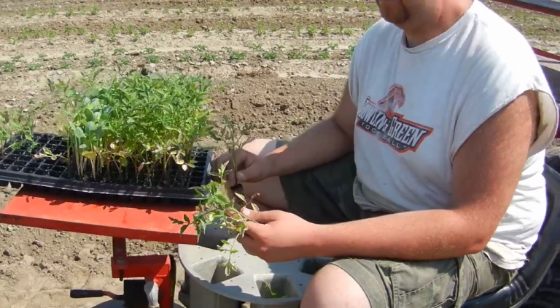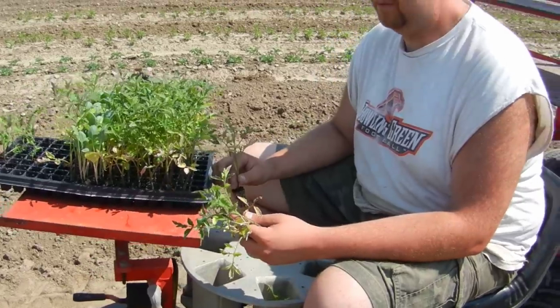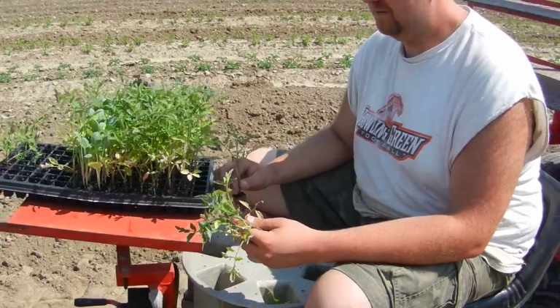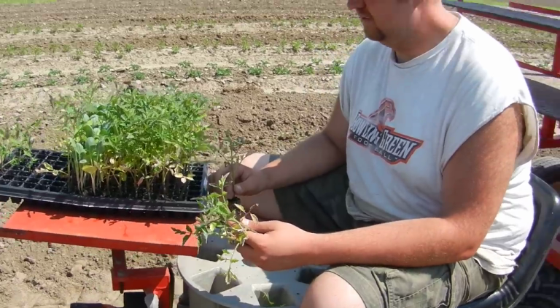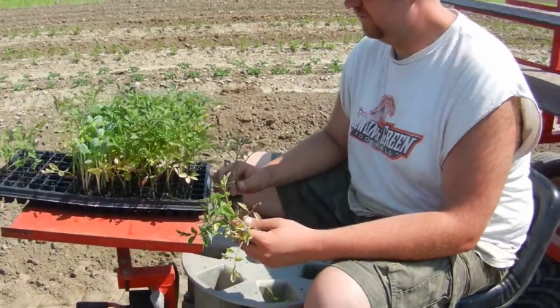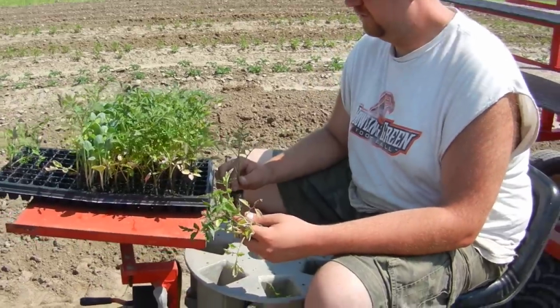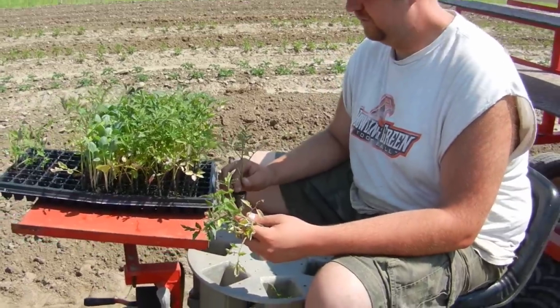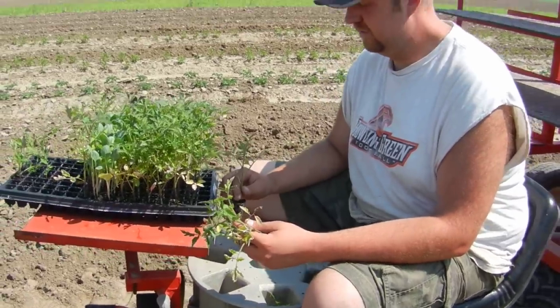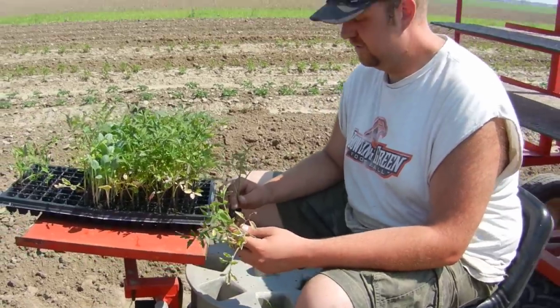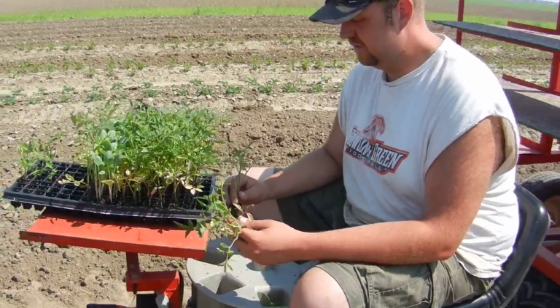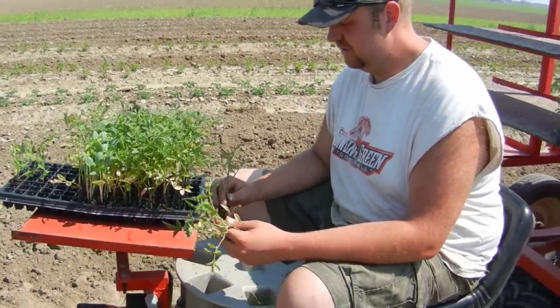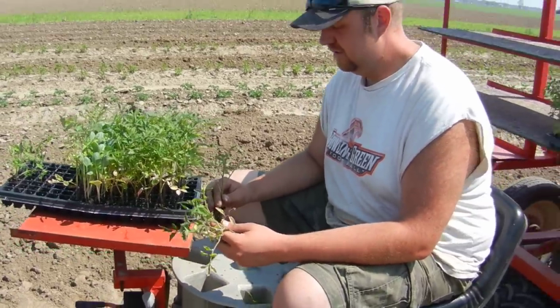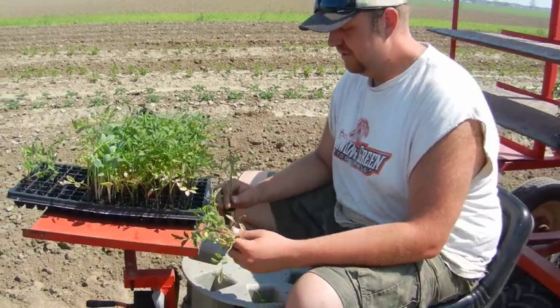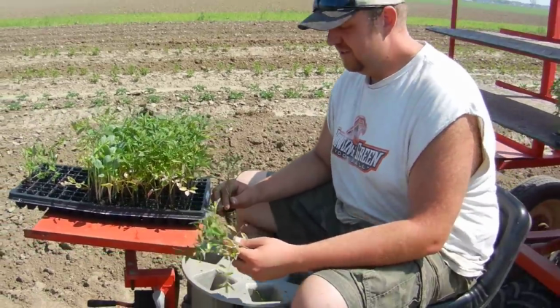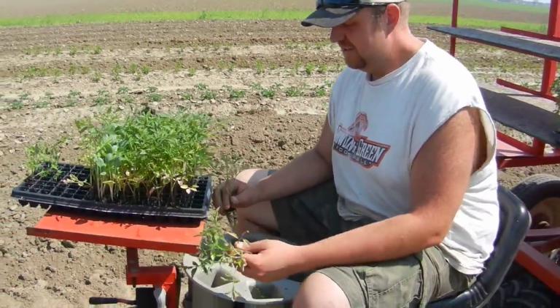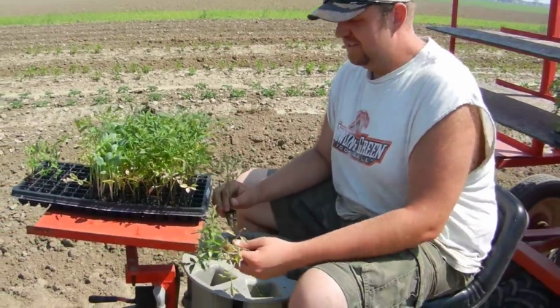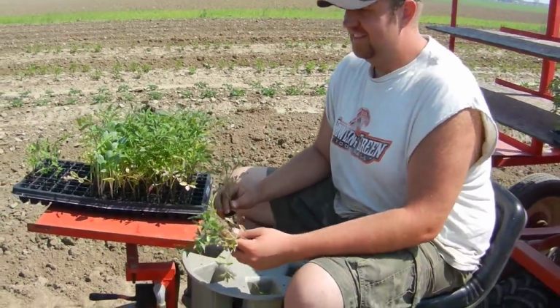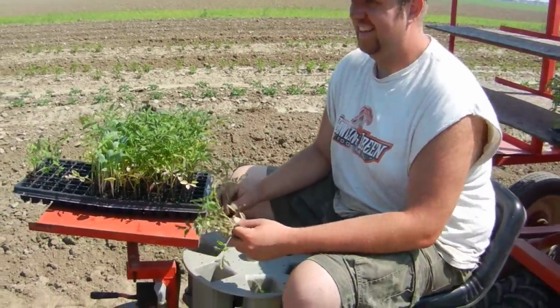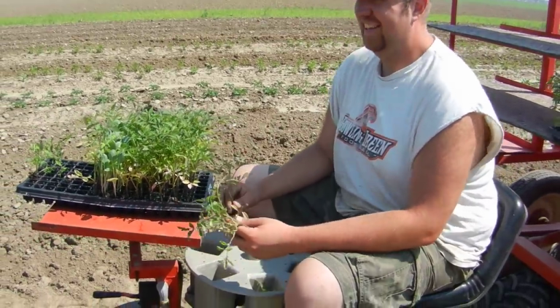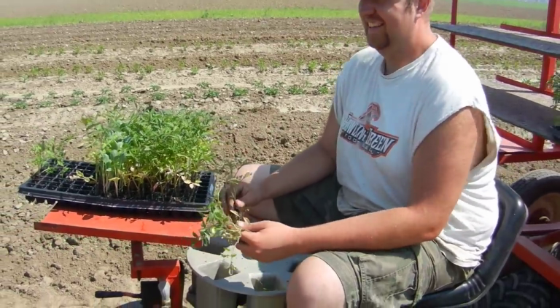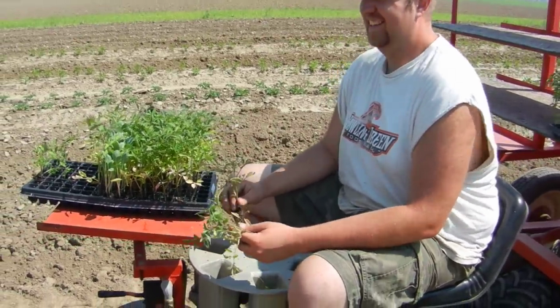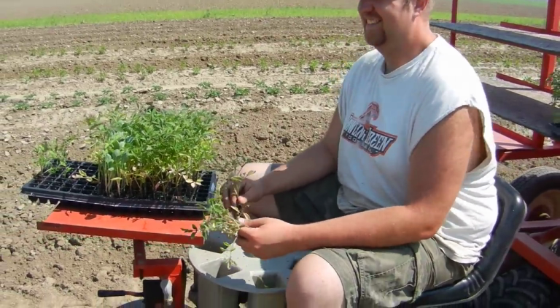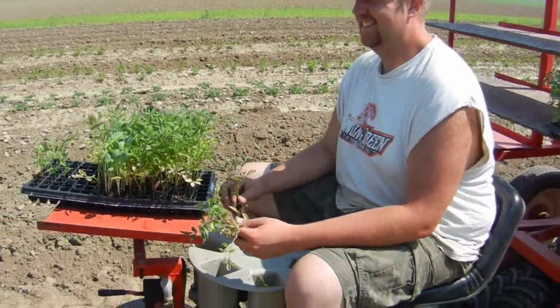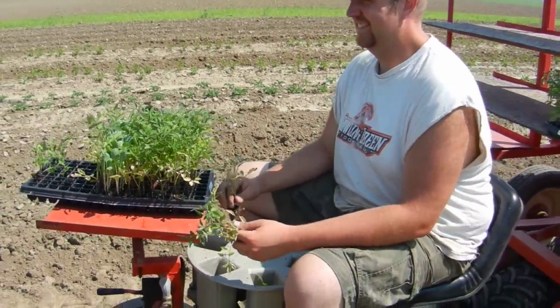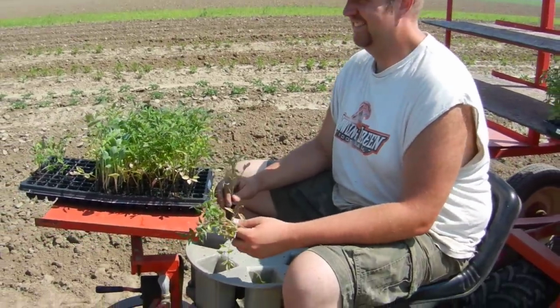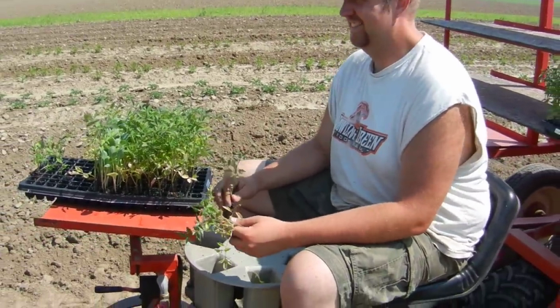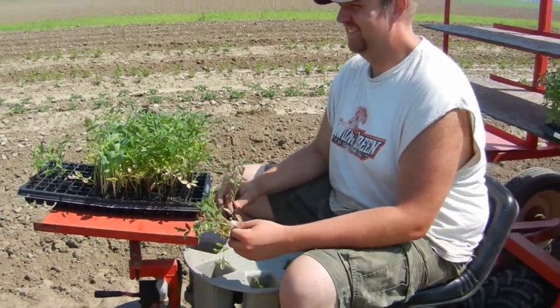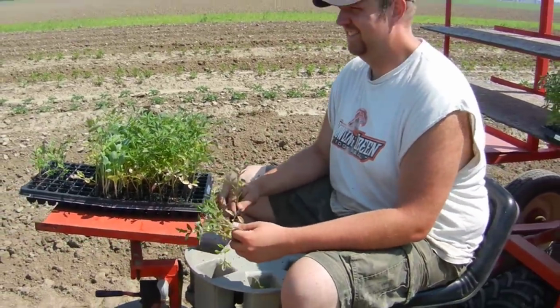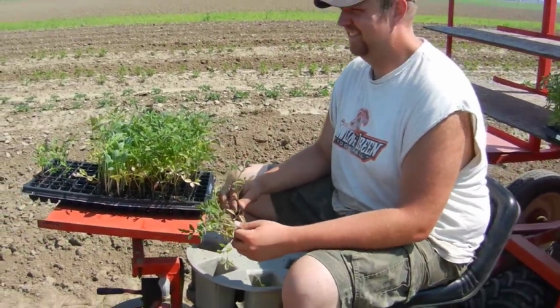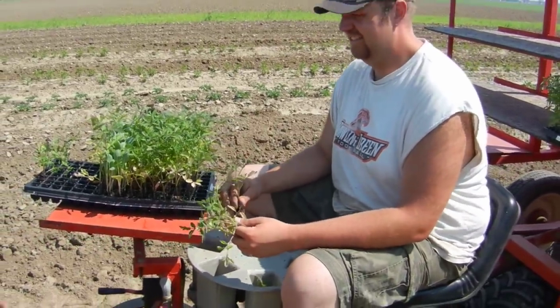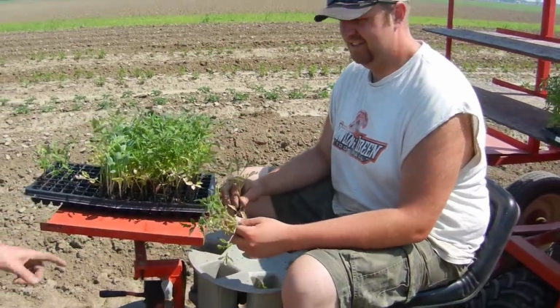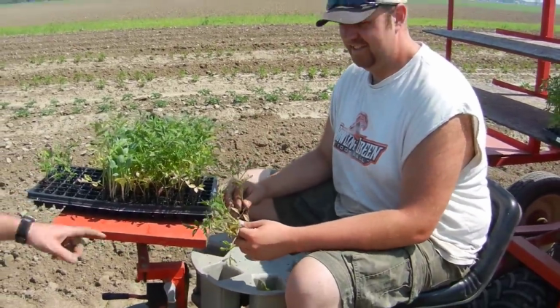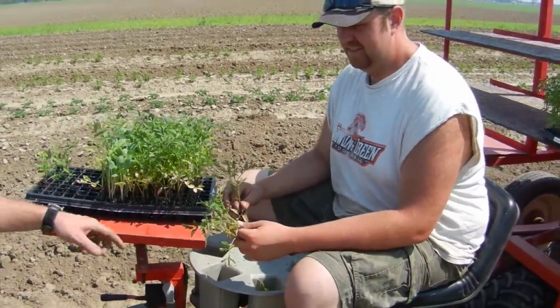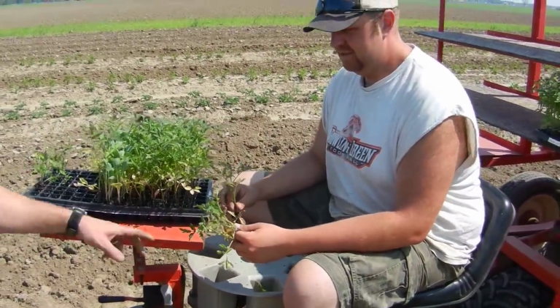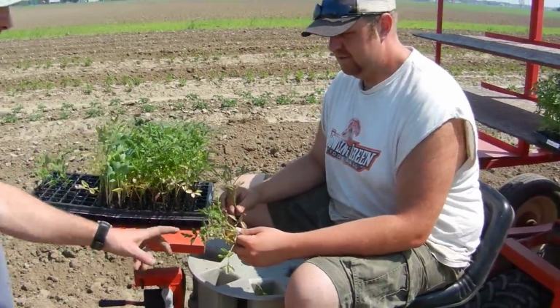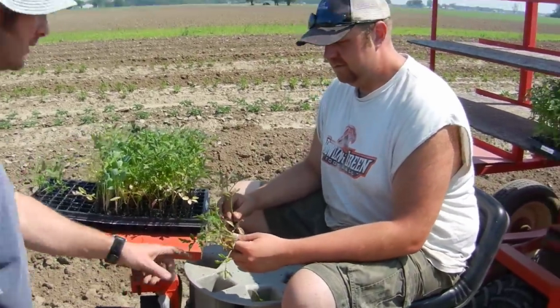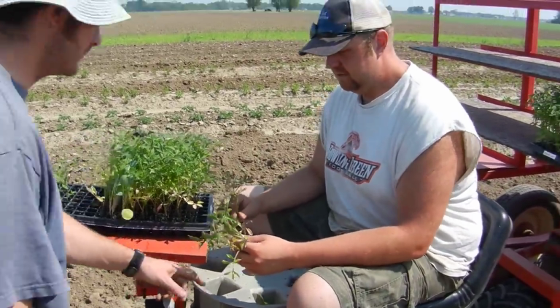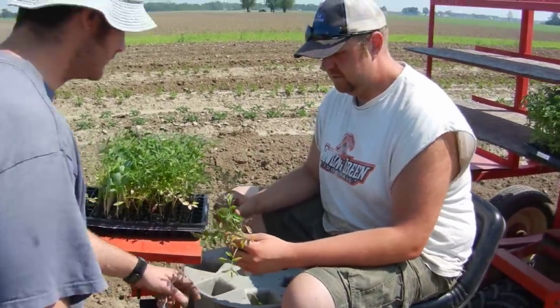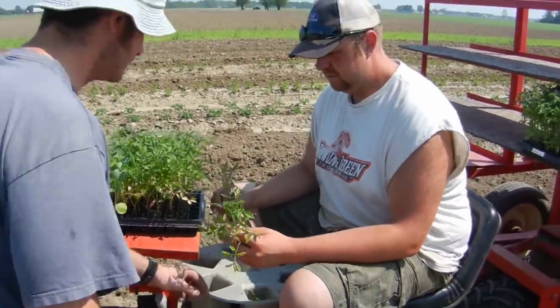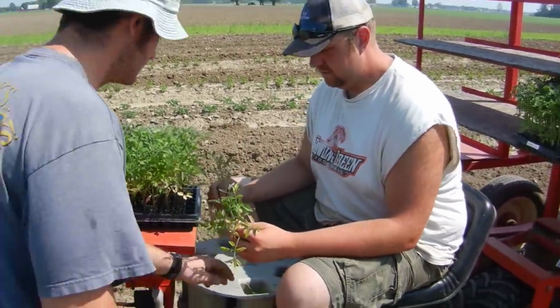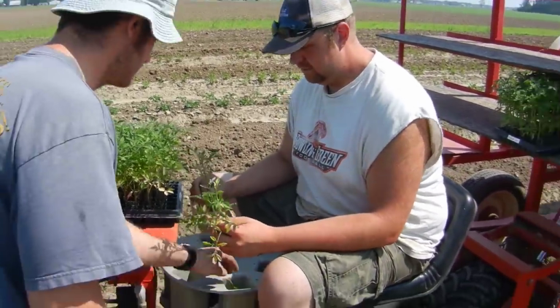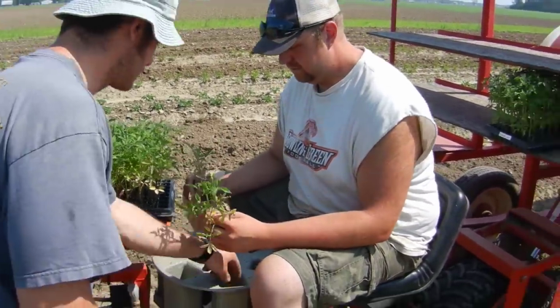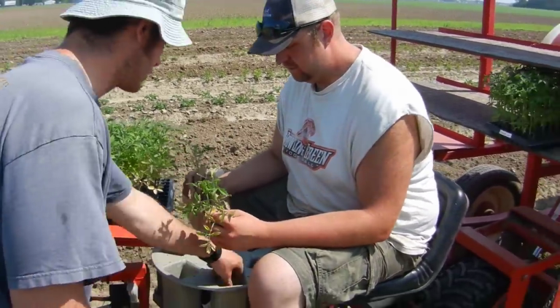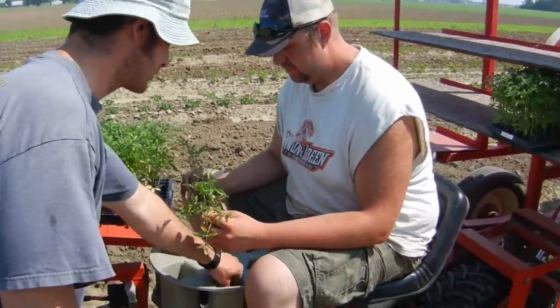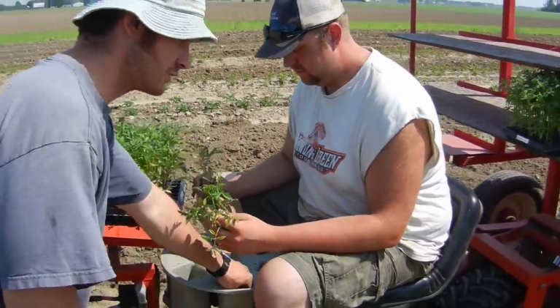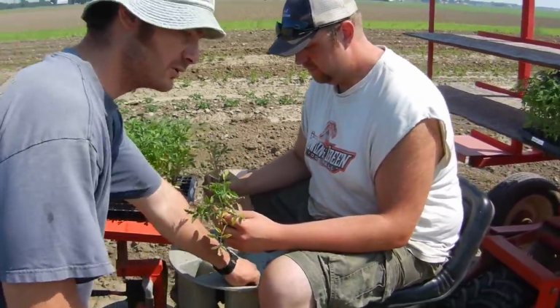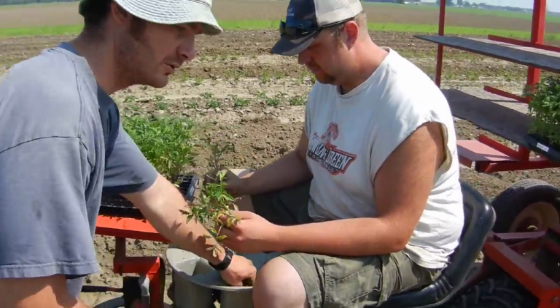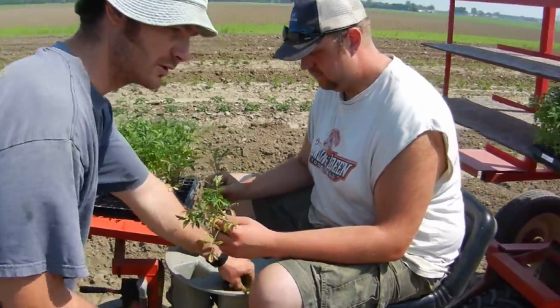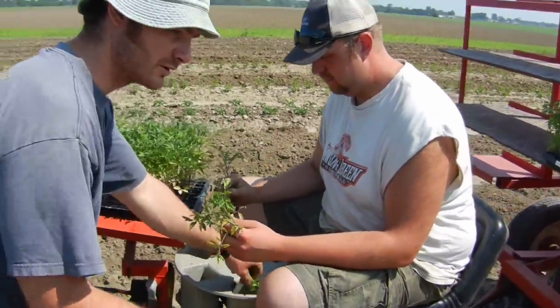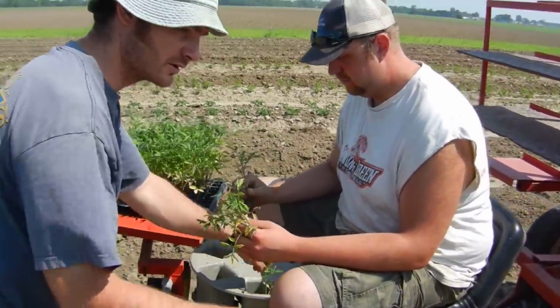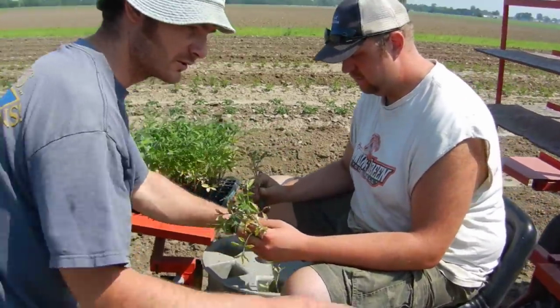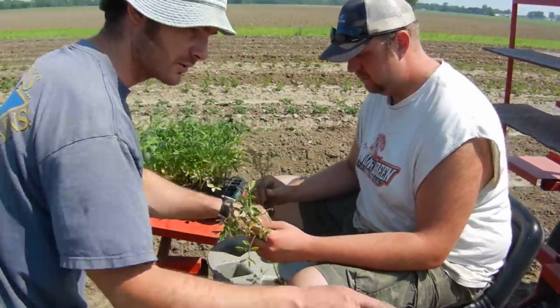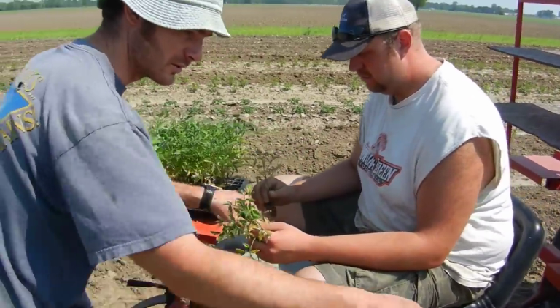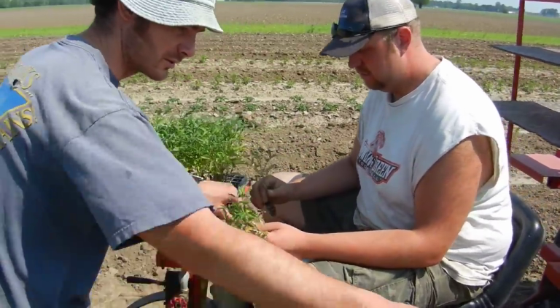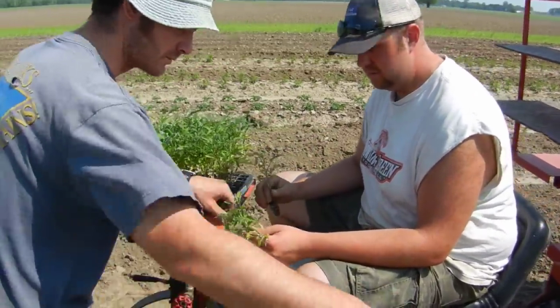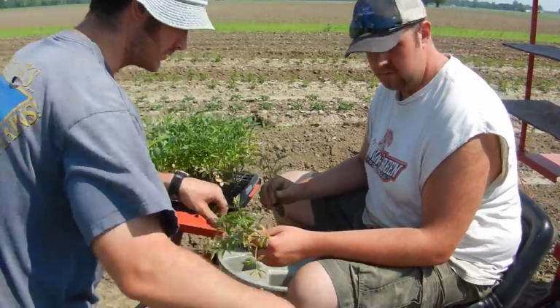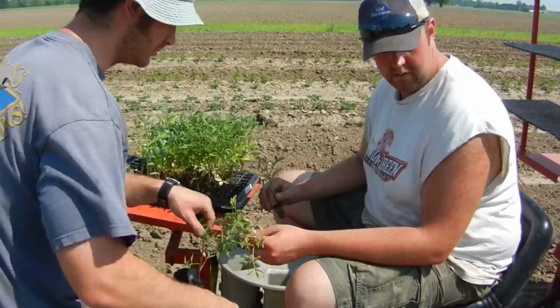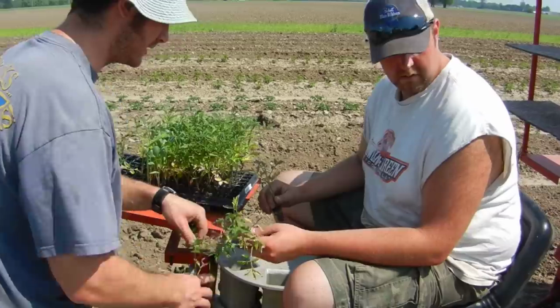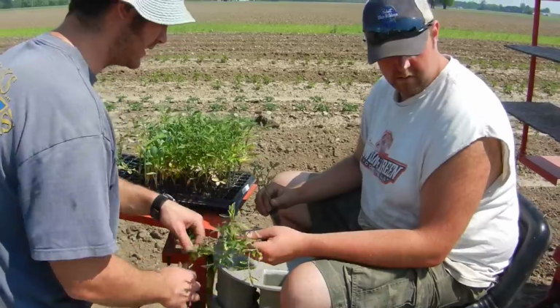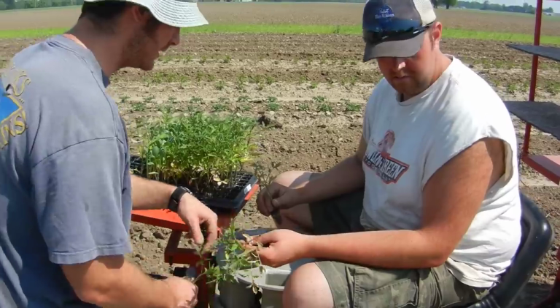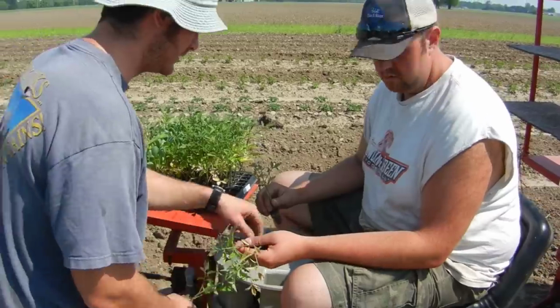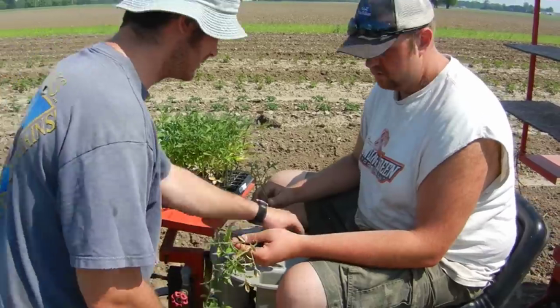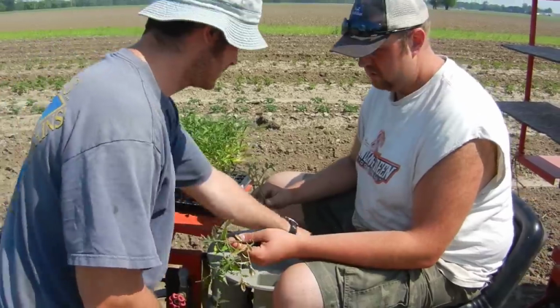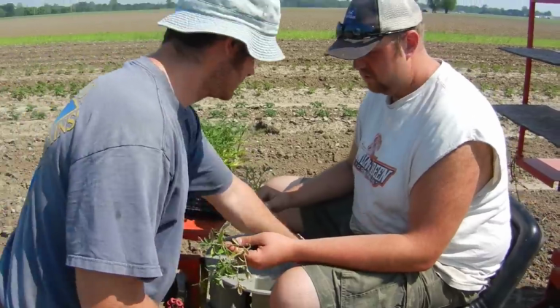Here we are at Shared Legacy Farms. We're transplanting tomatoes today. This is Mike Metzger, one of our growers, and there's Farmer Kurt.